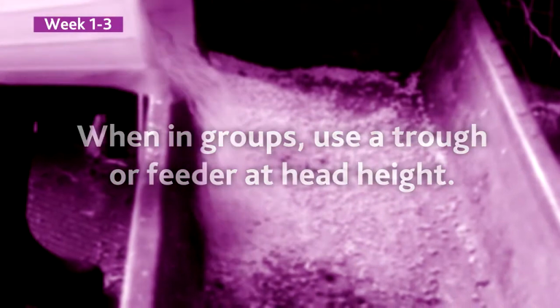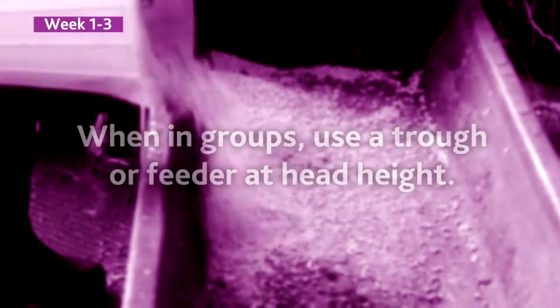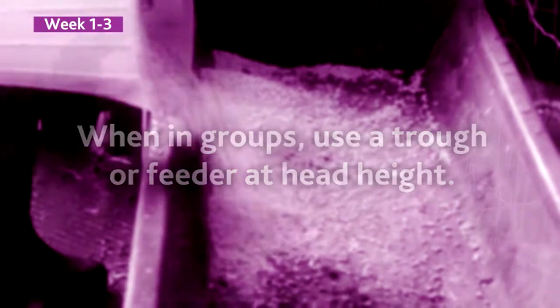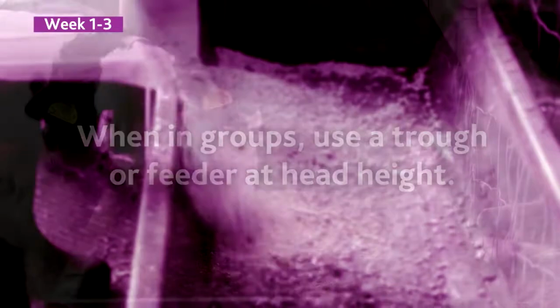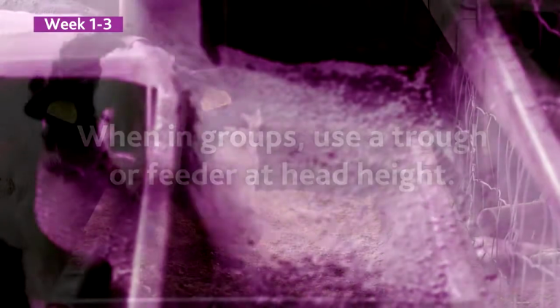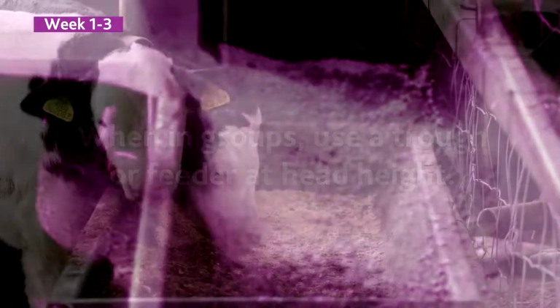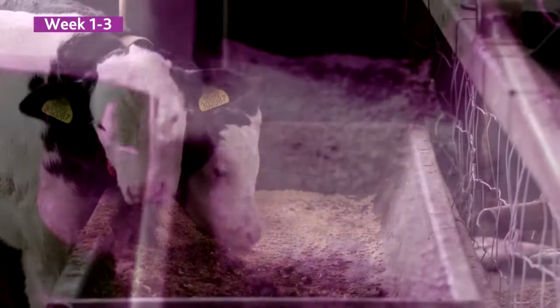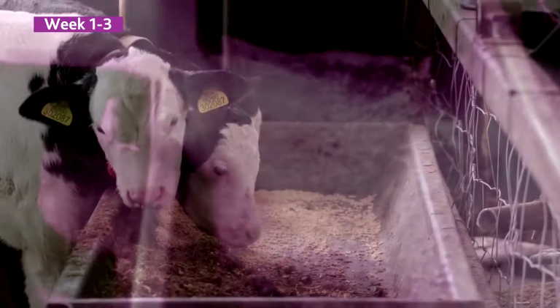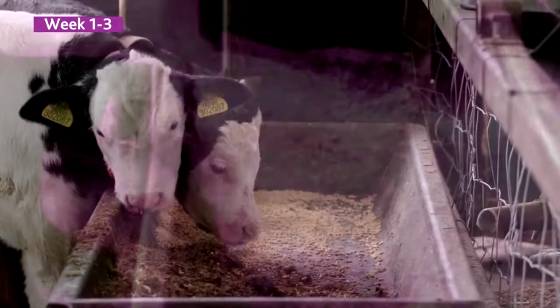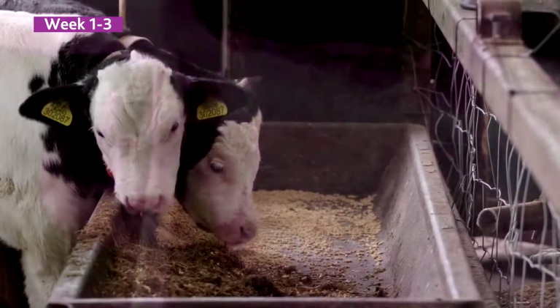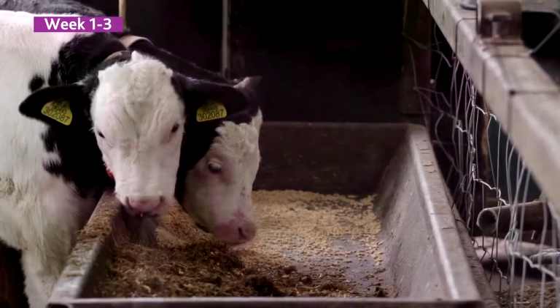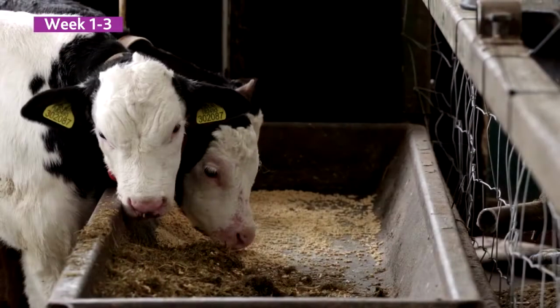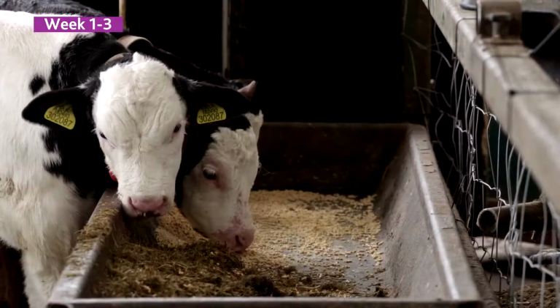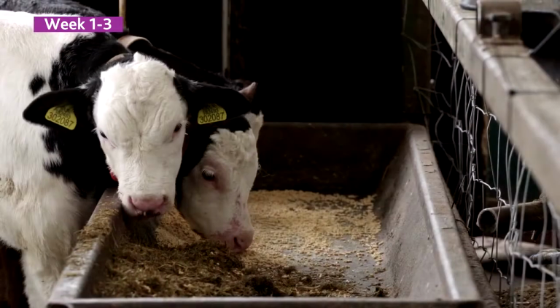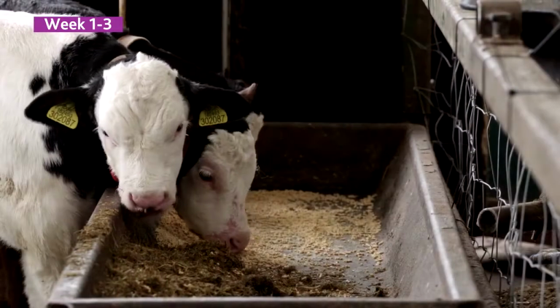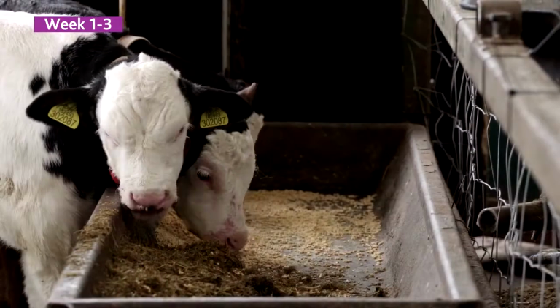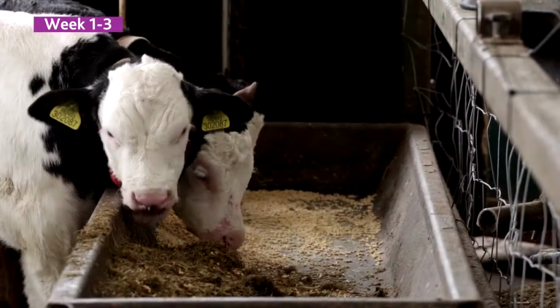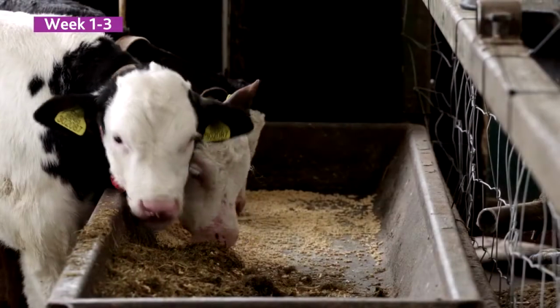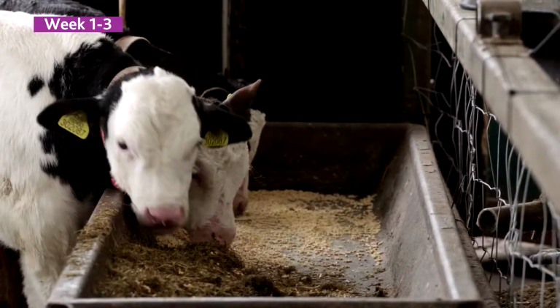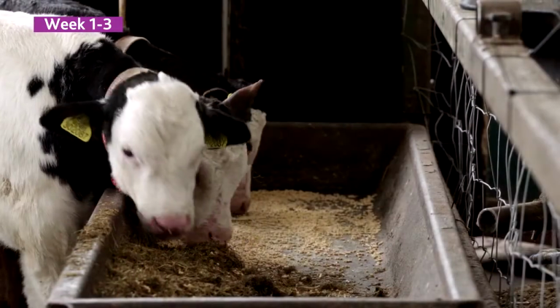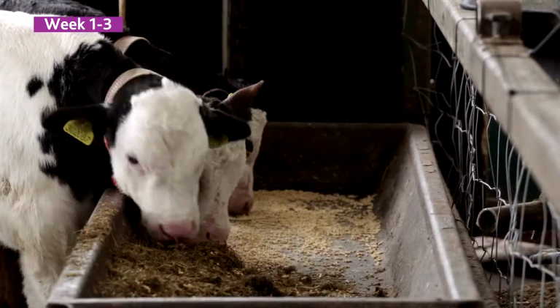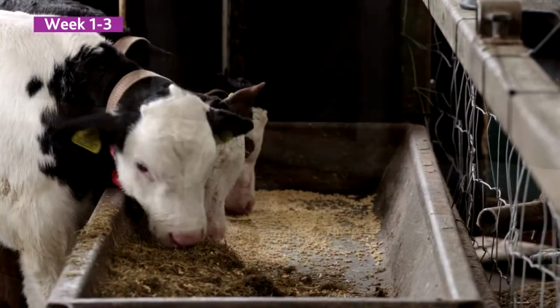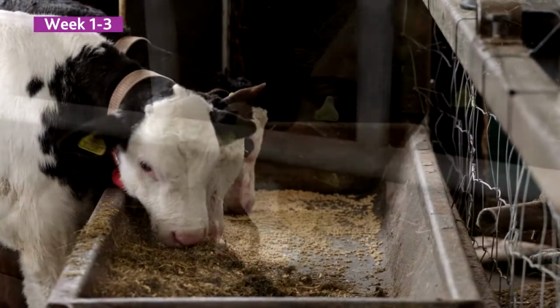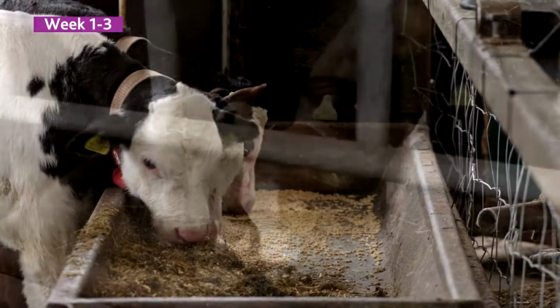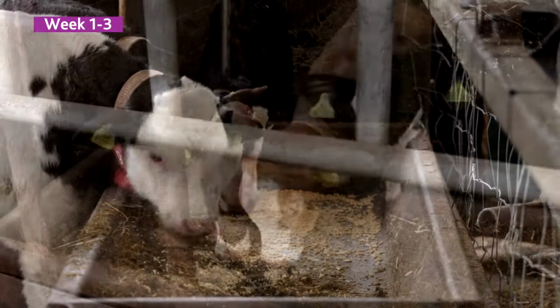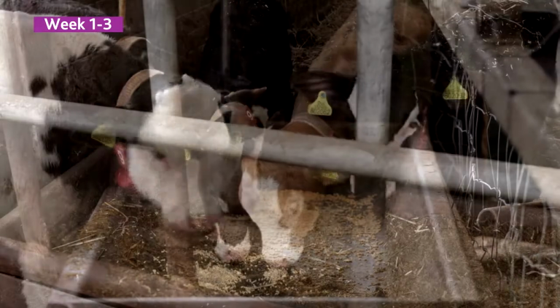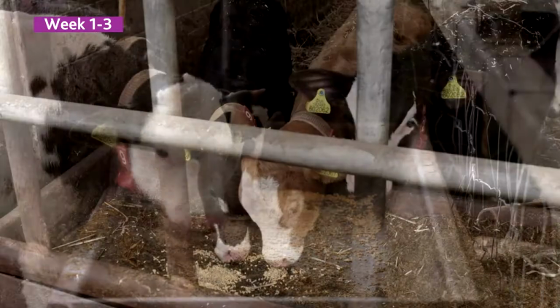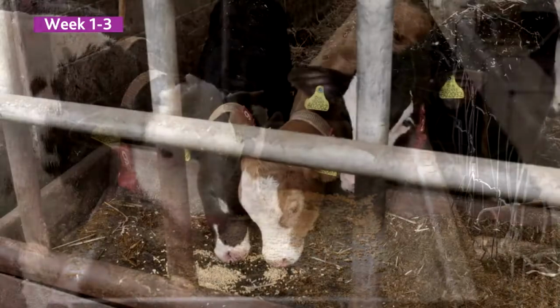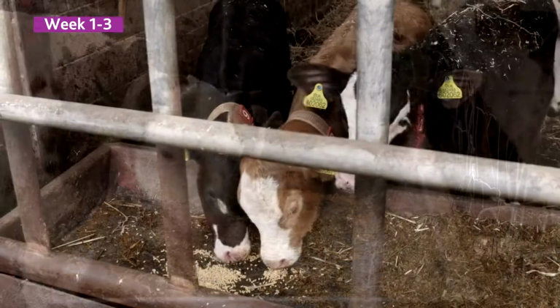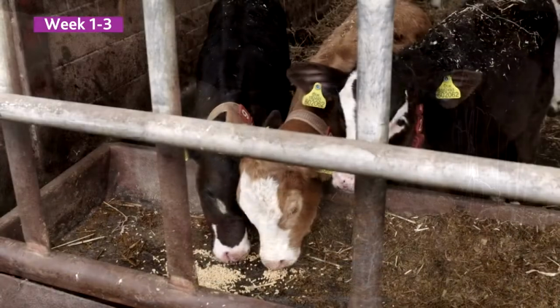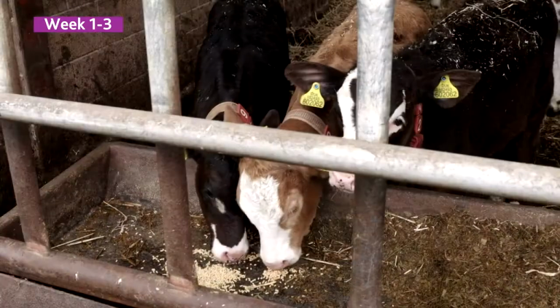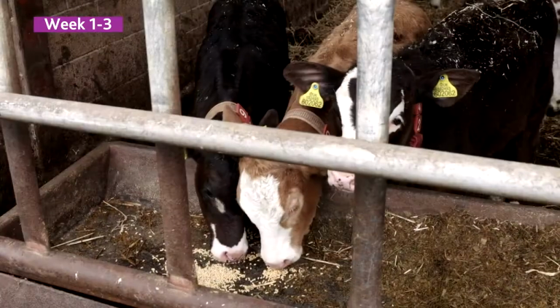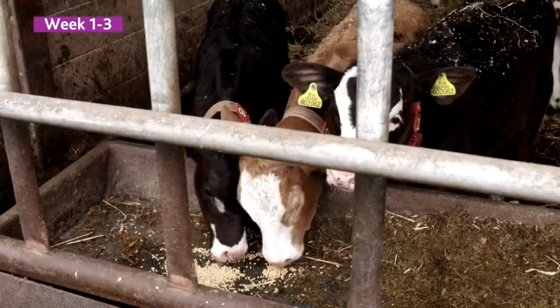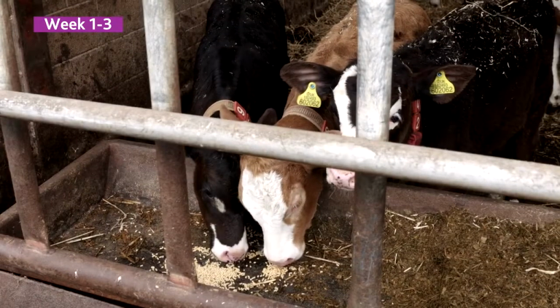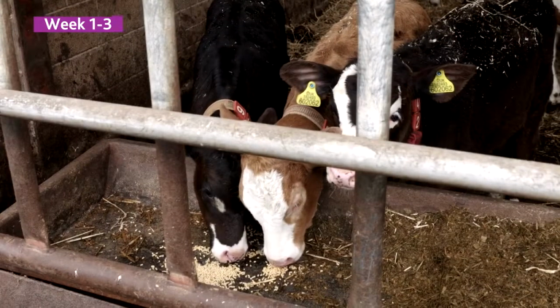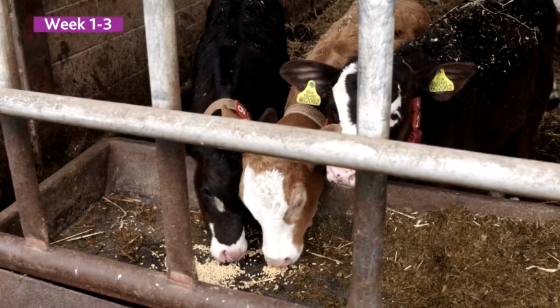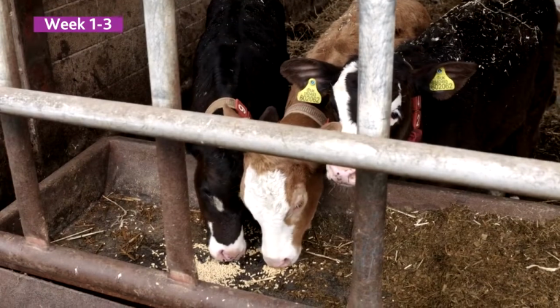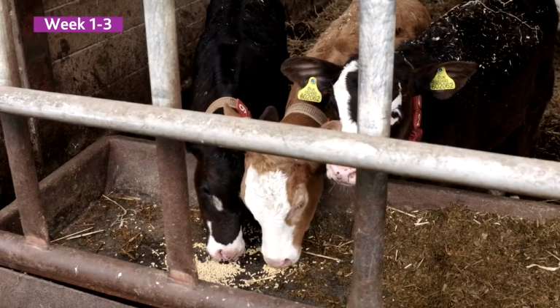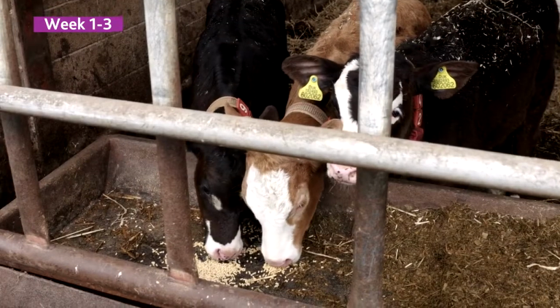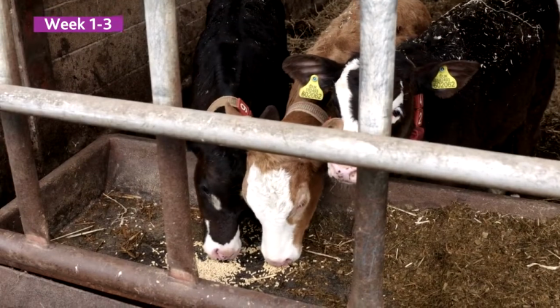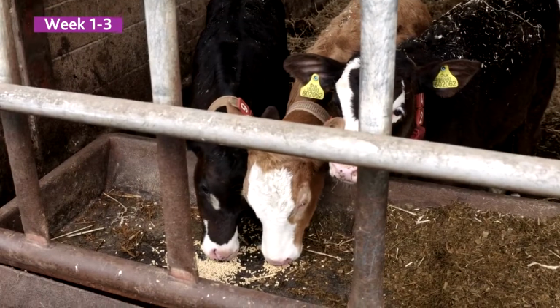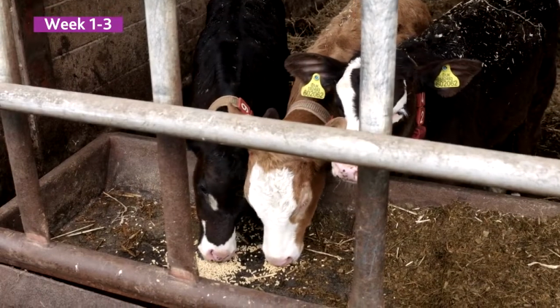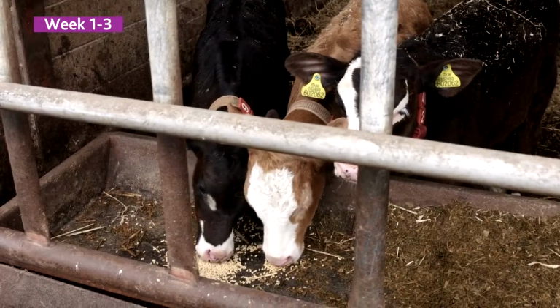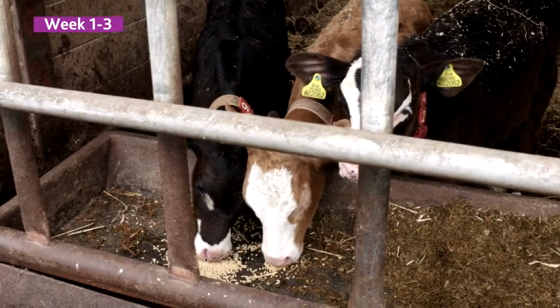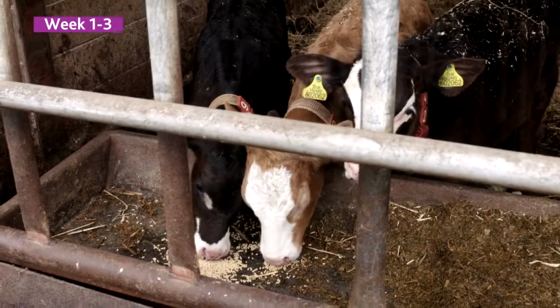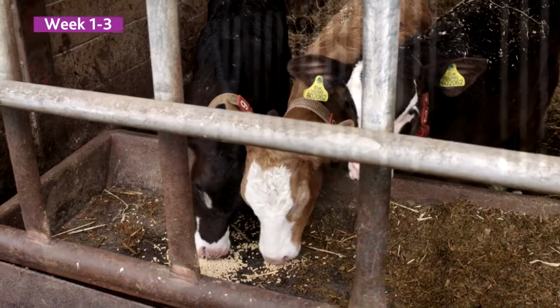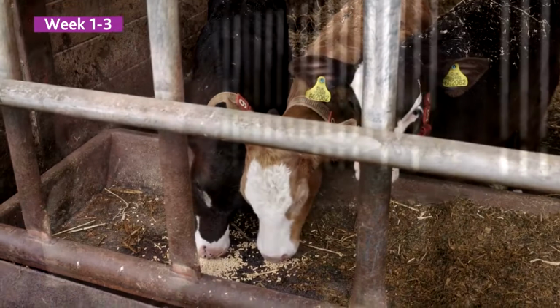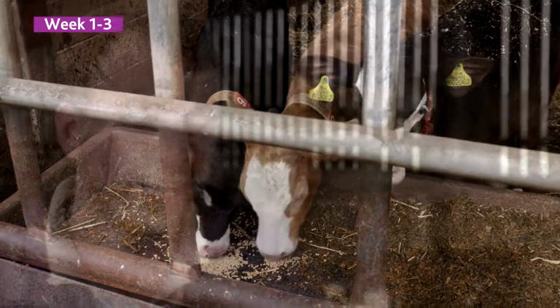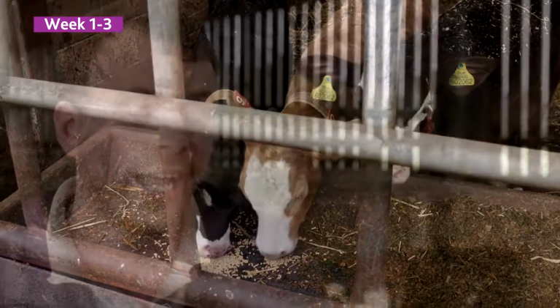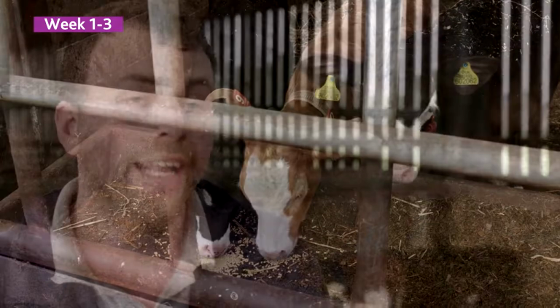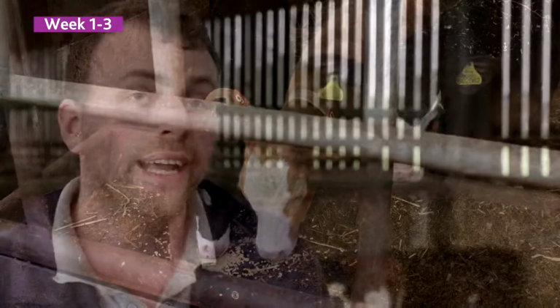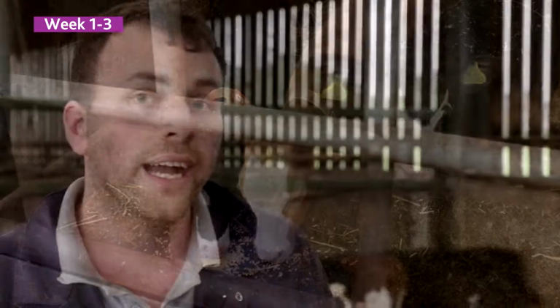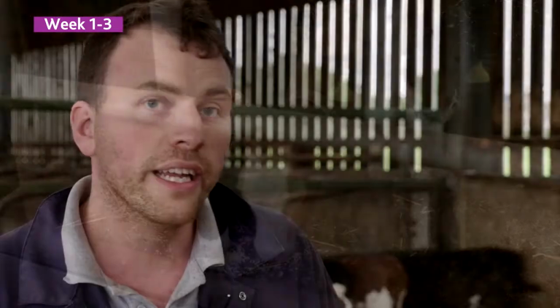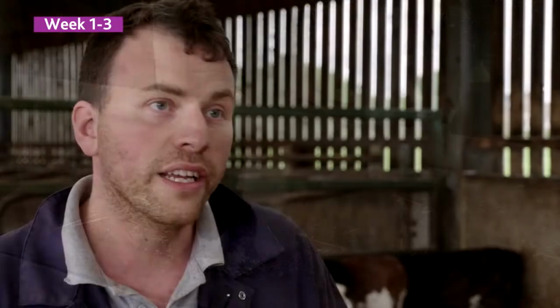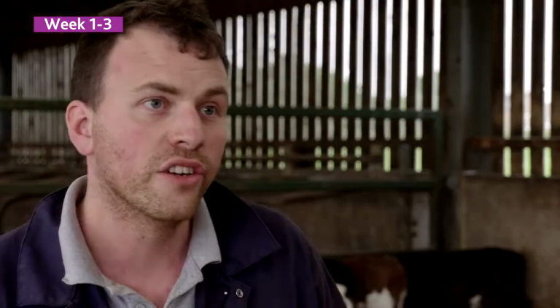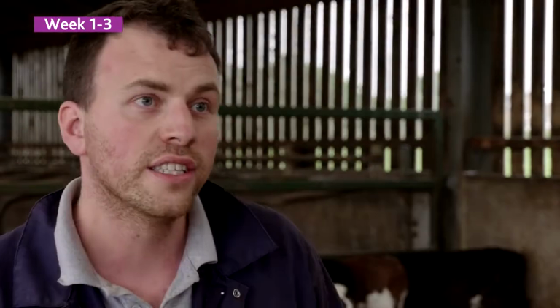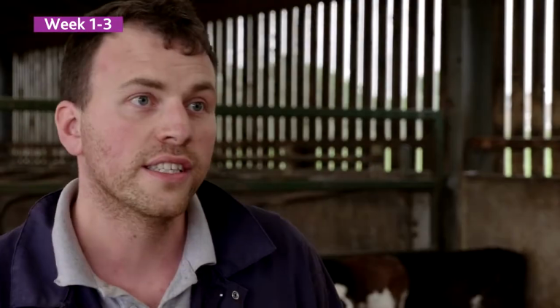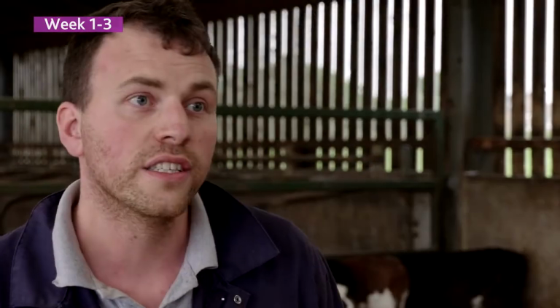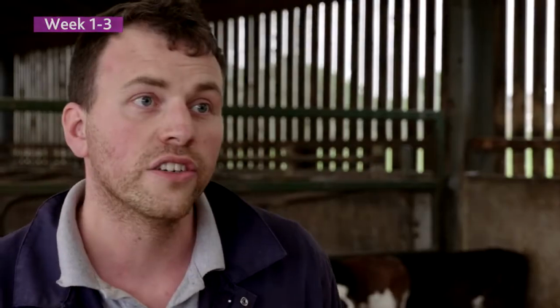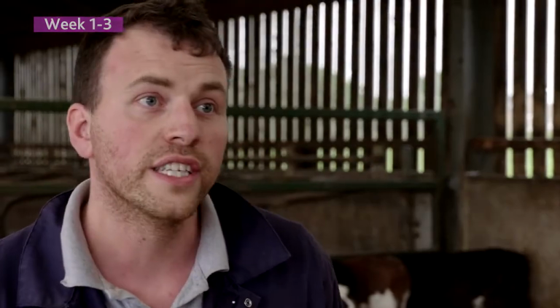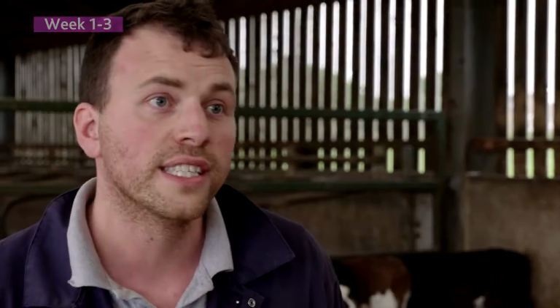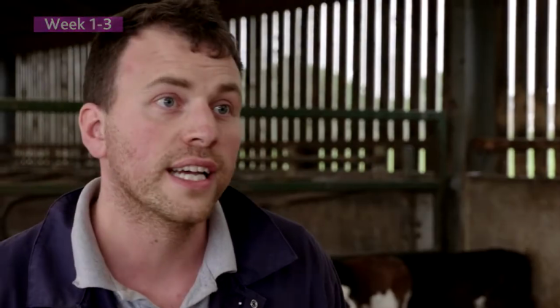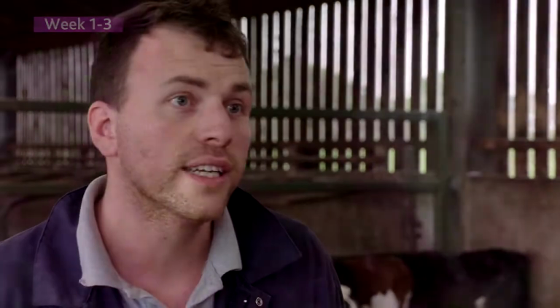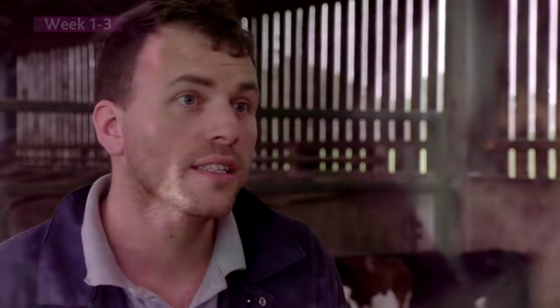I offer the TMR and the Acceleracy in a trough at head height because it's better for the calves — offering it at head height increases their intakes.